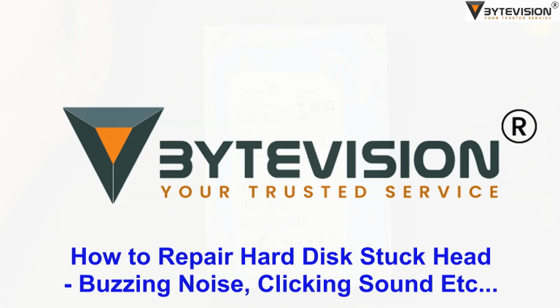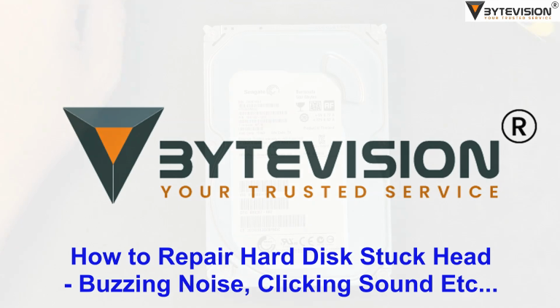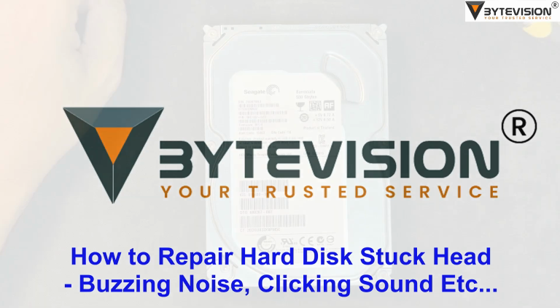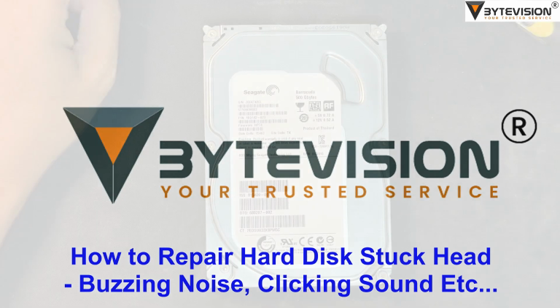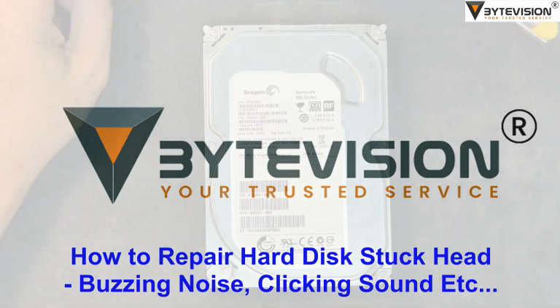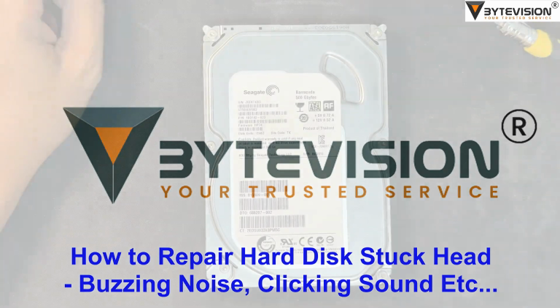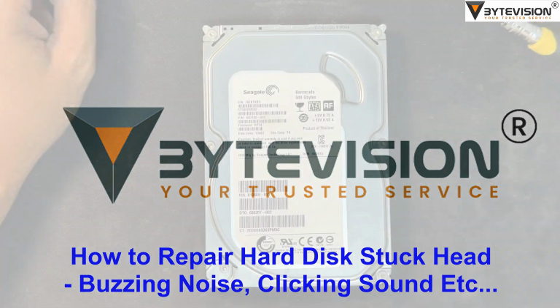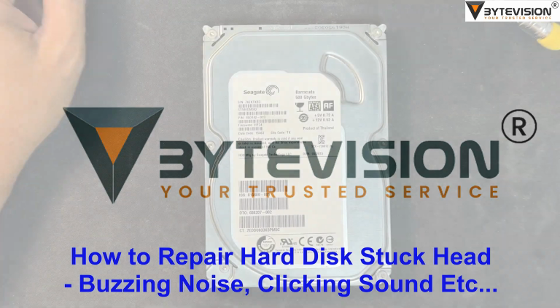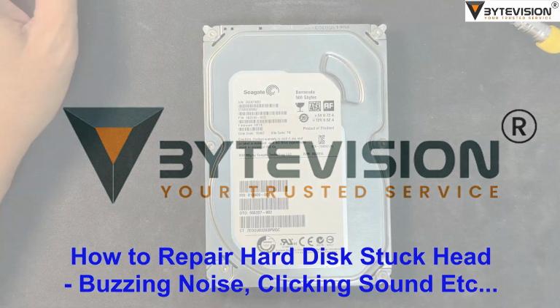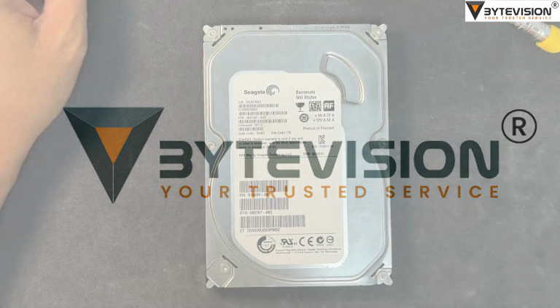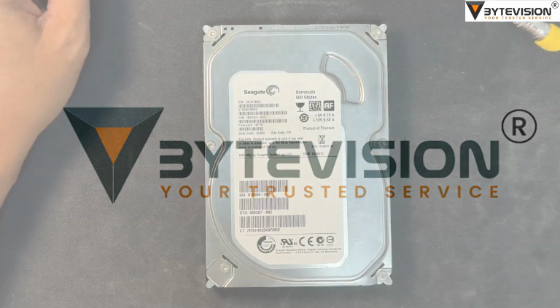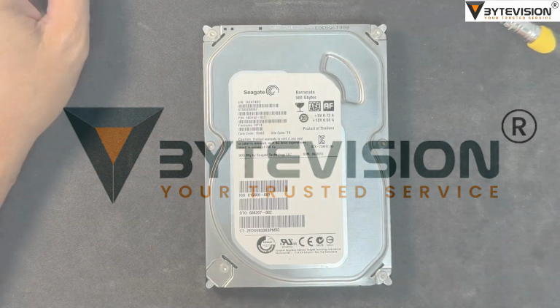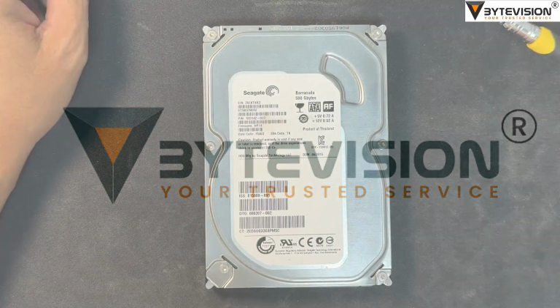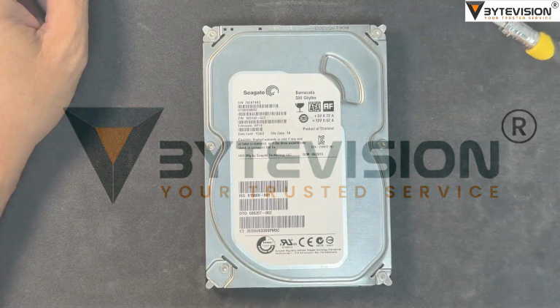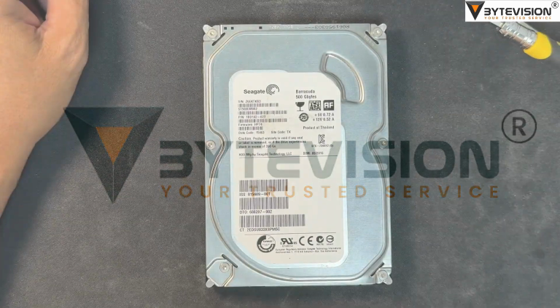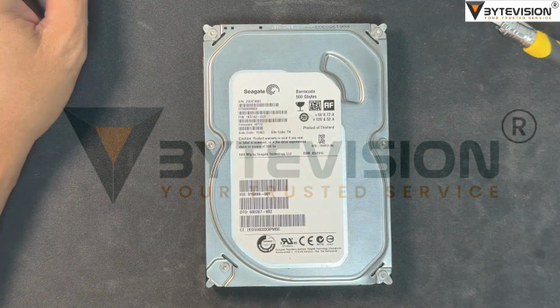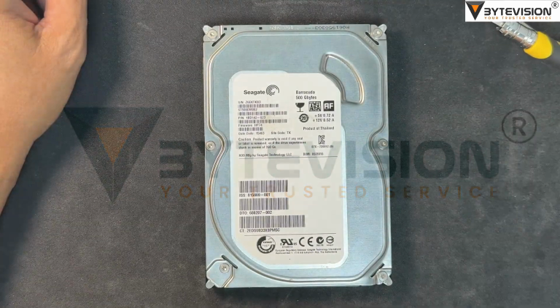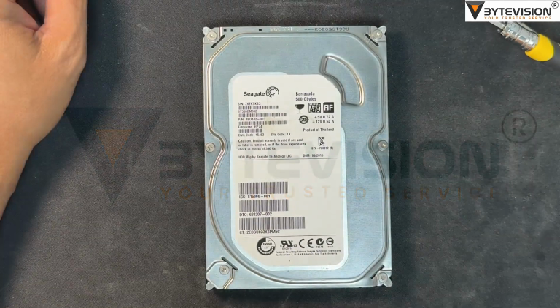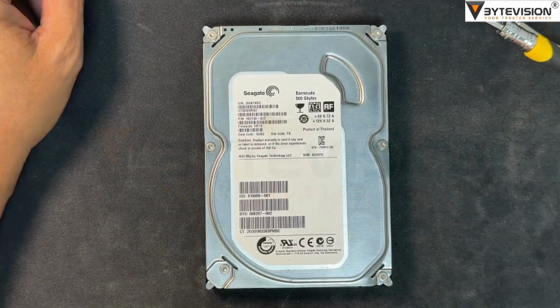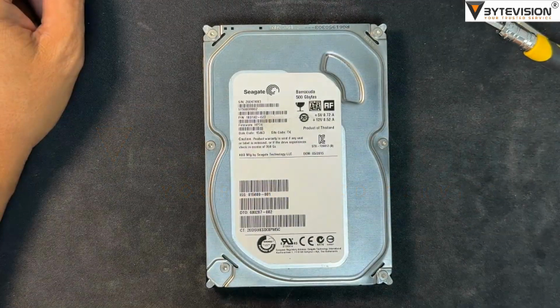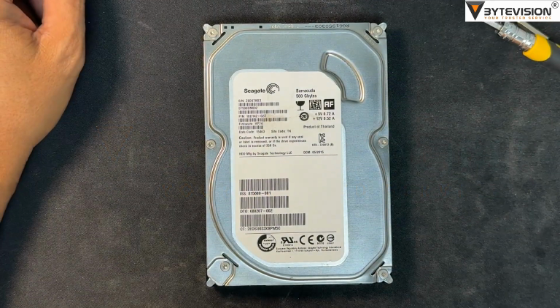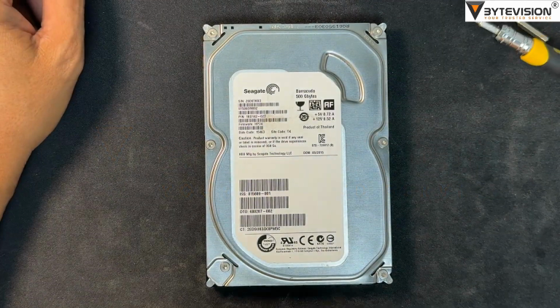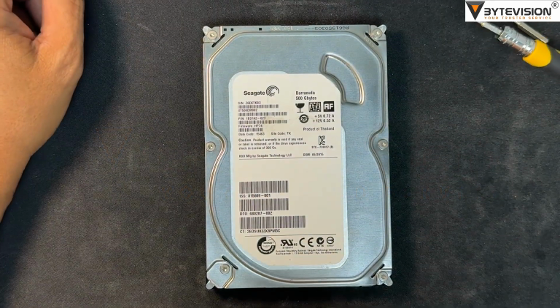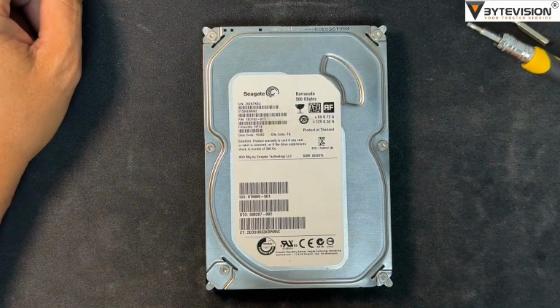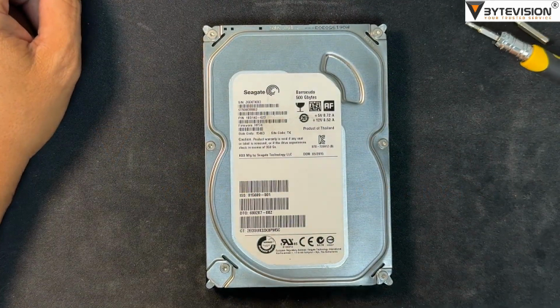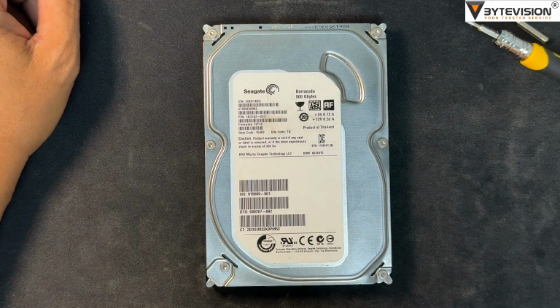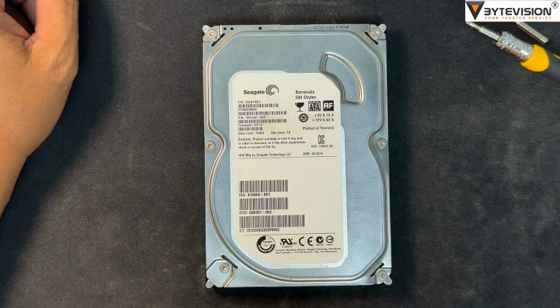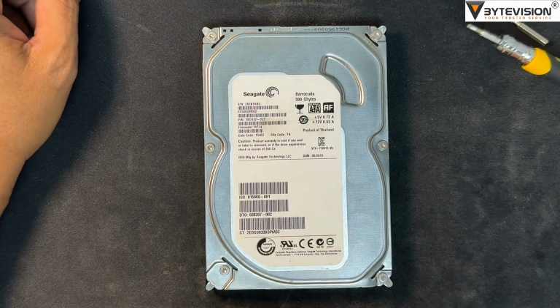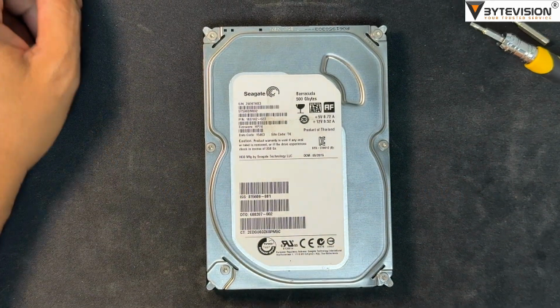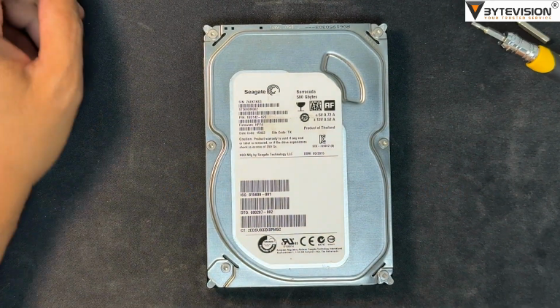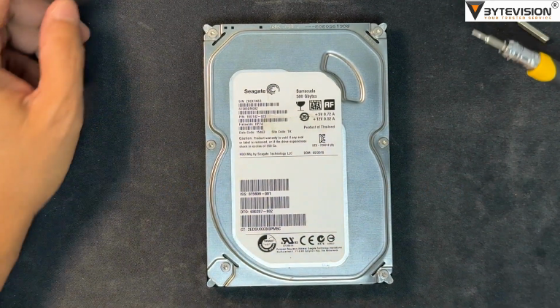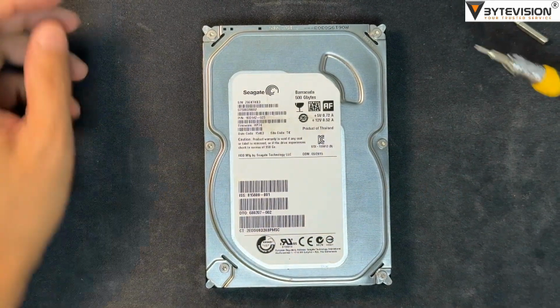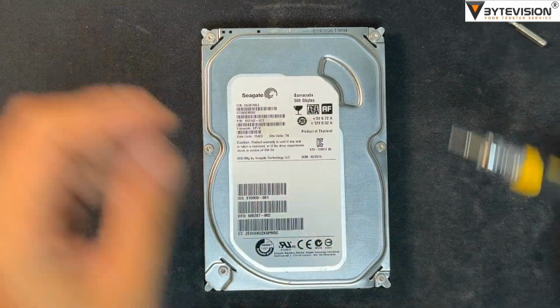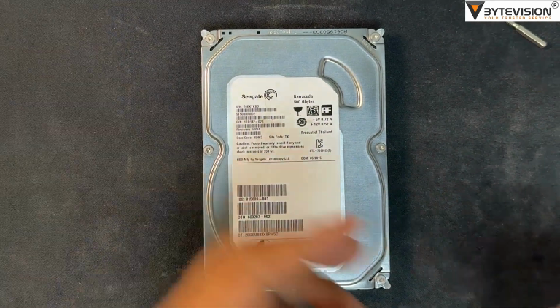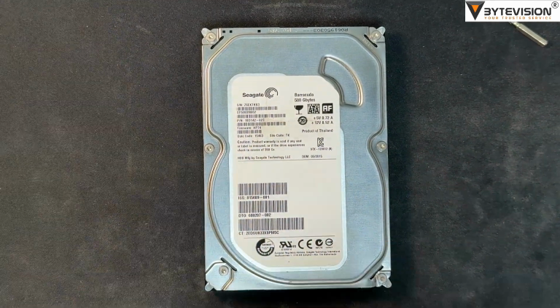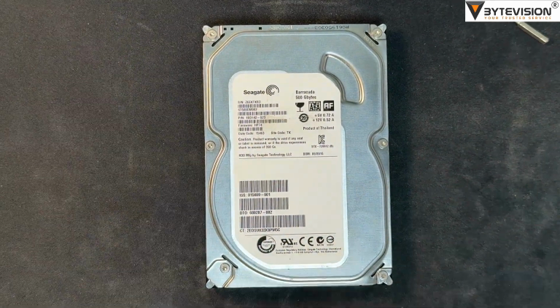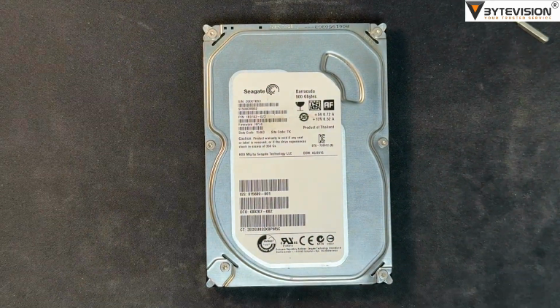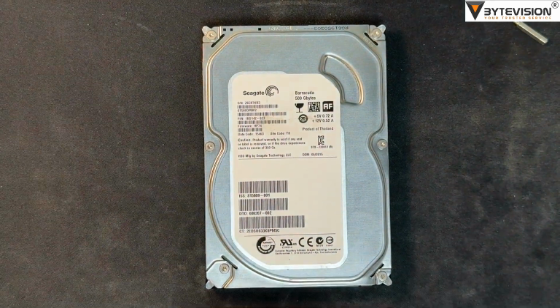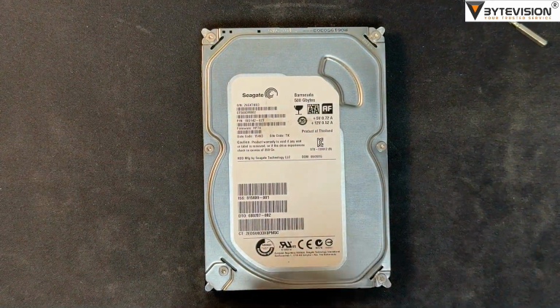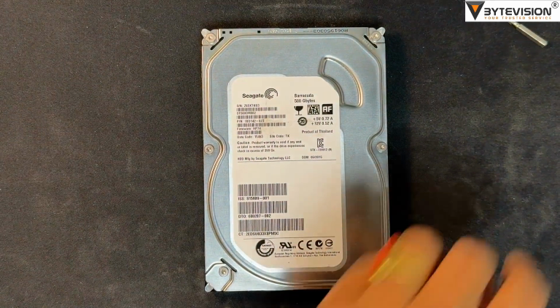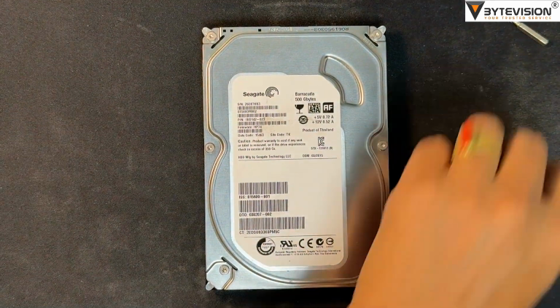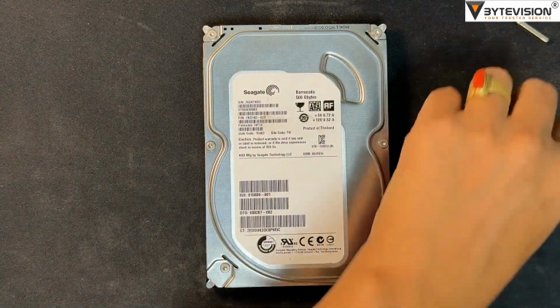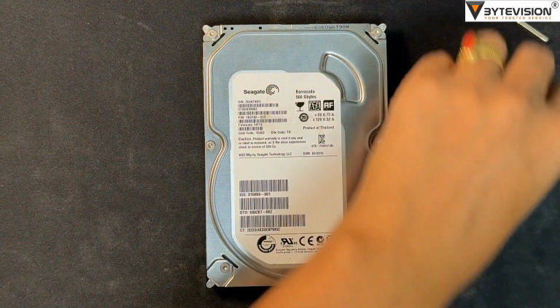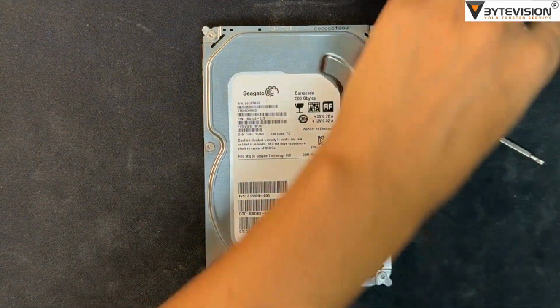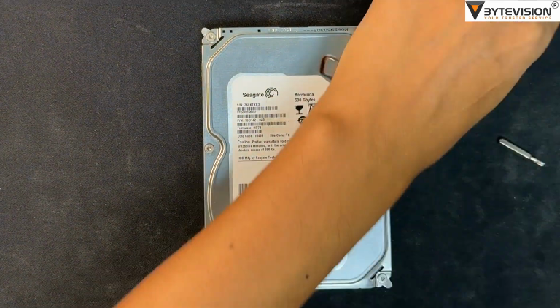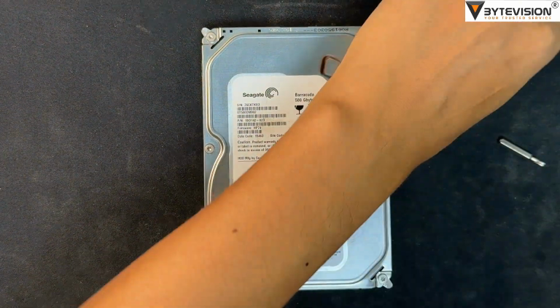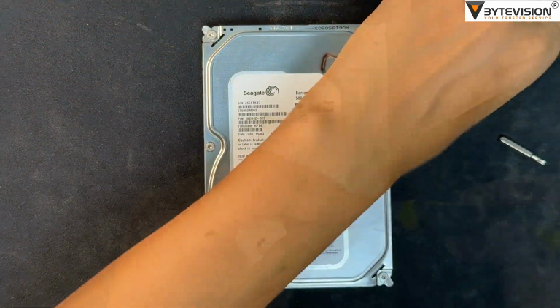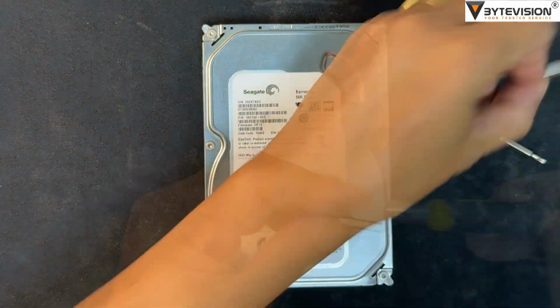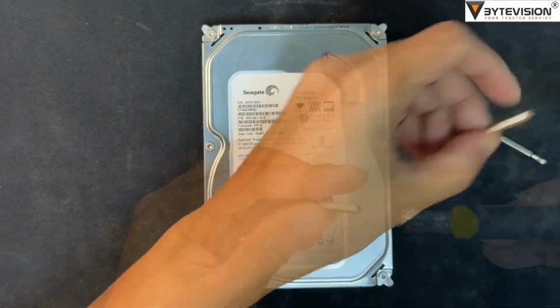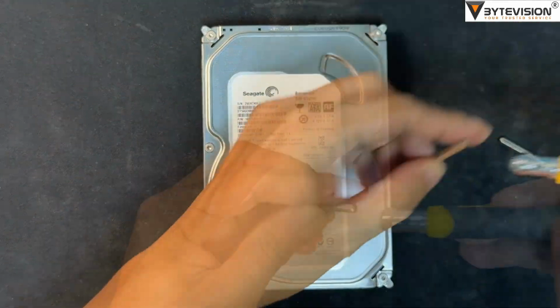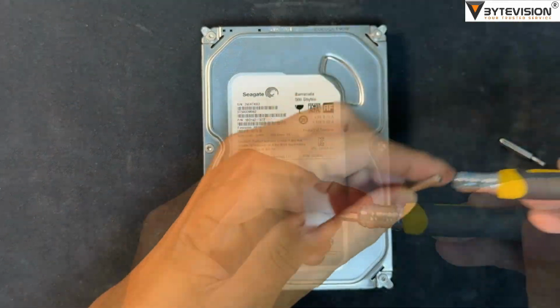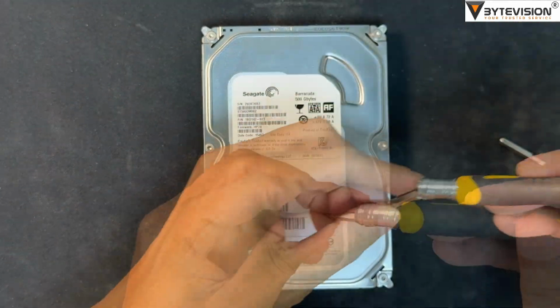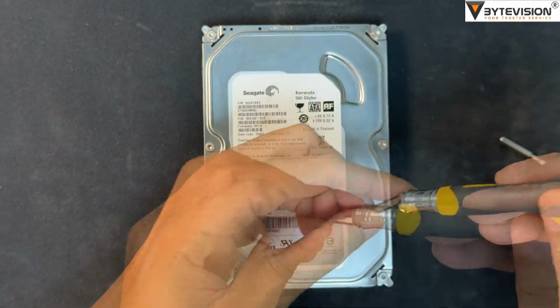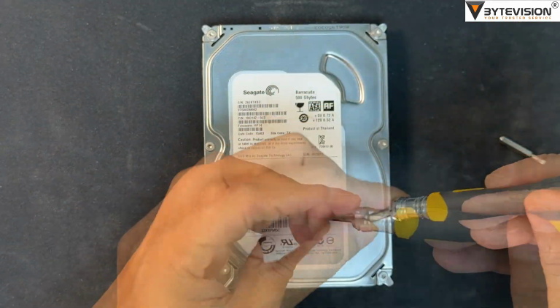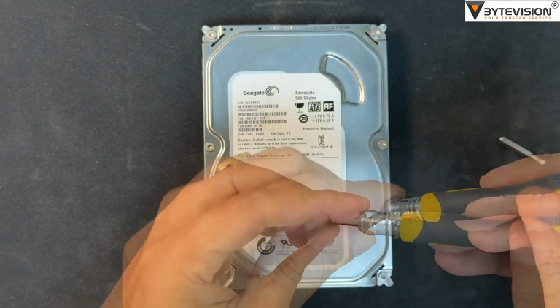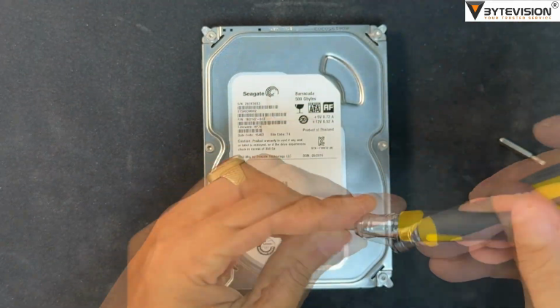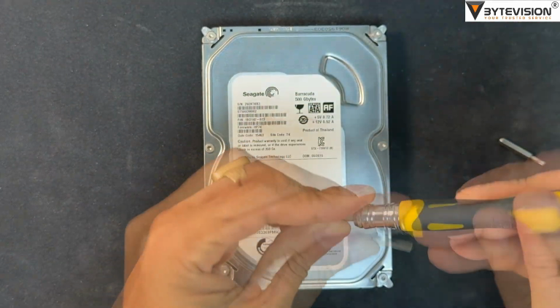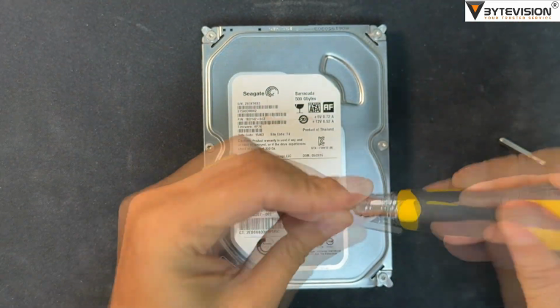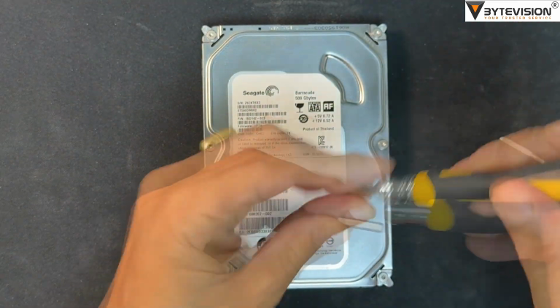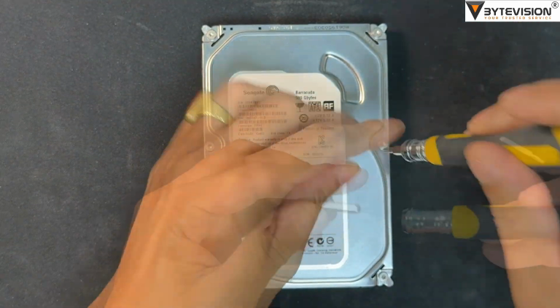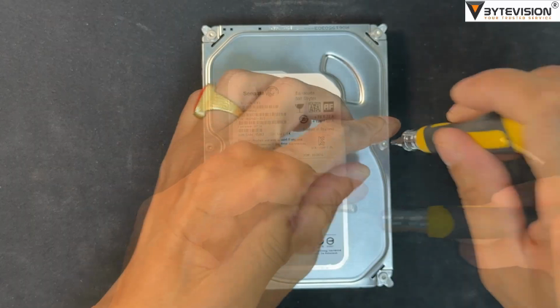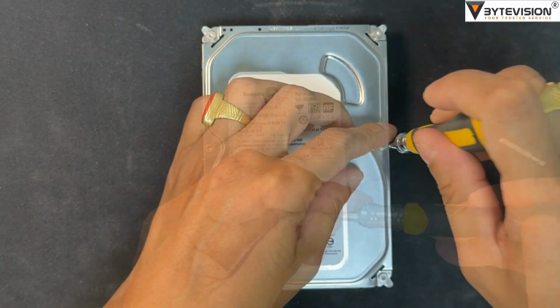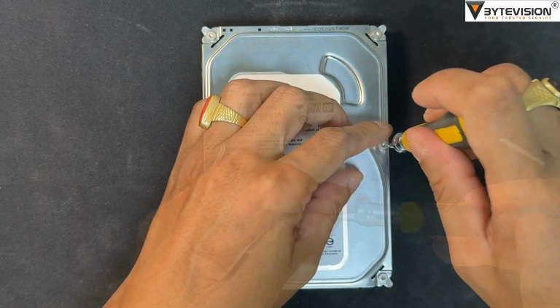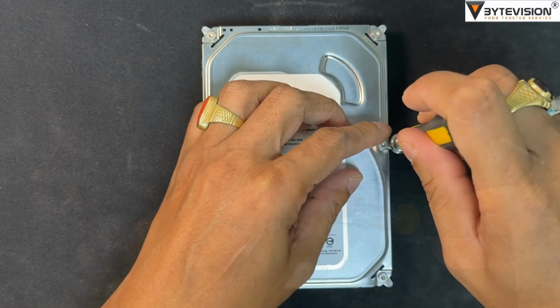Welcome to ByteVision YouTube channel. This video covers how to repair hard disk stuck head, buzzing noise, clicking sound, and similar issues.